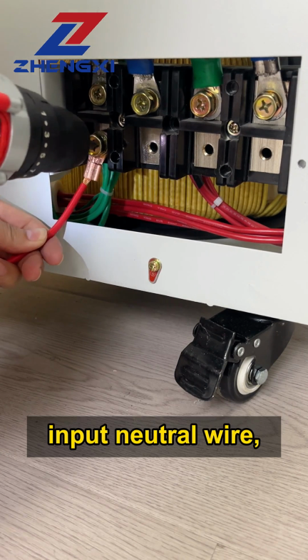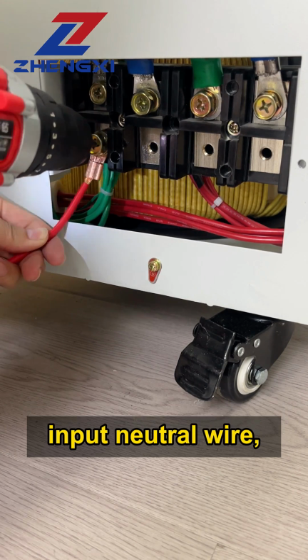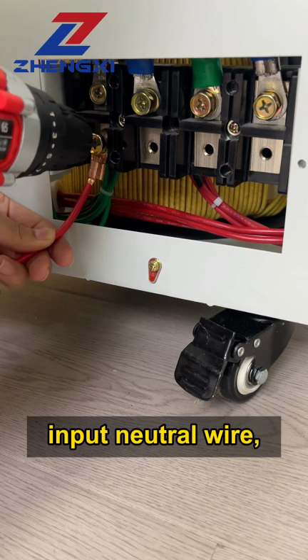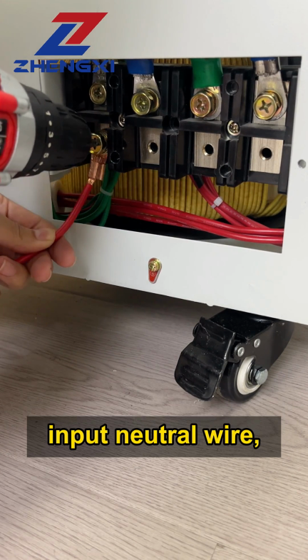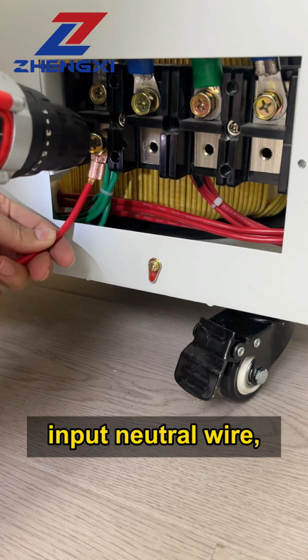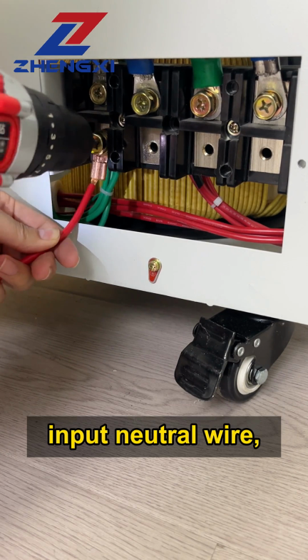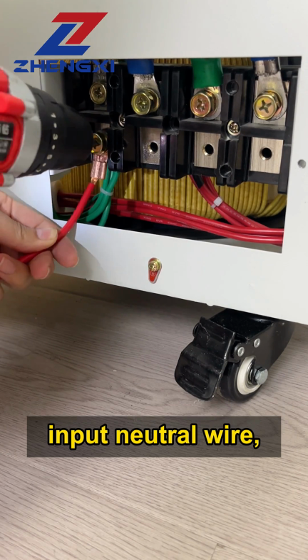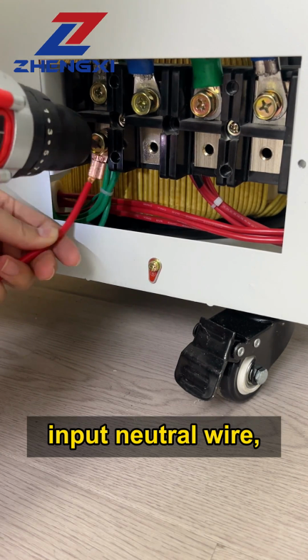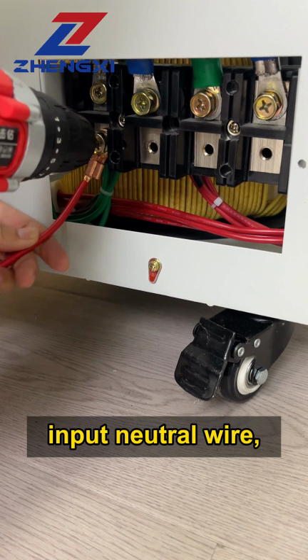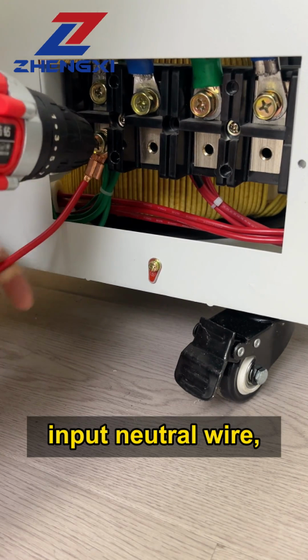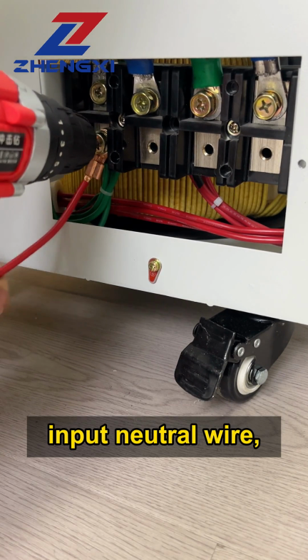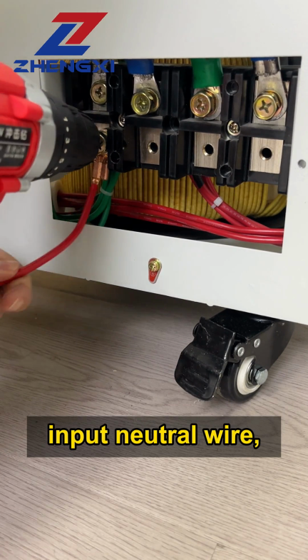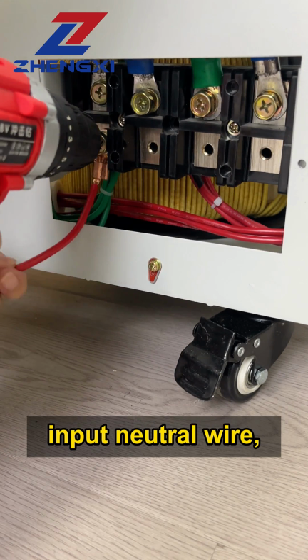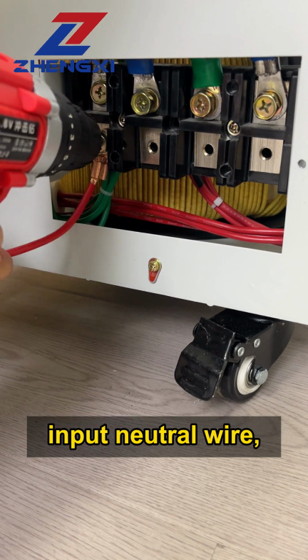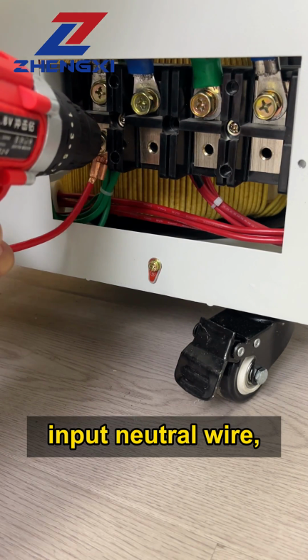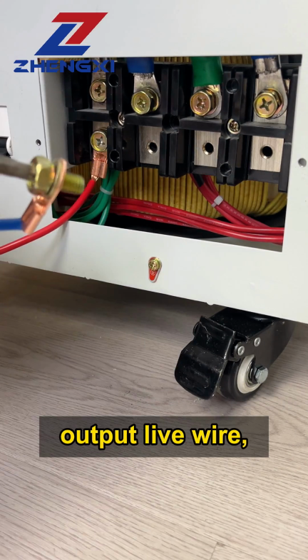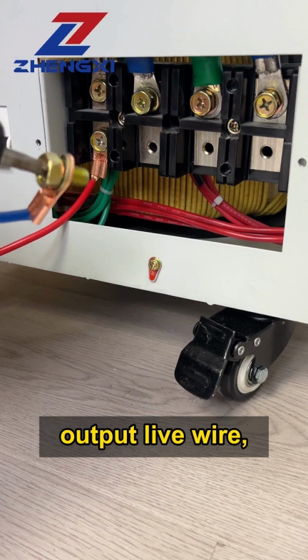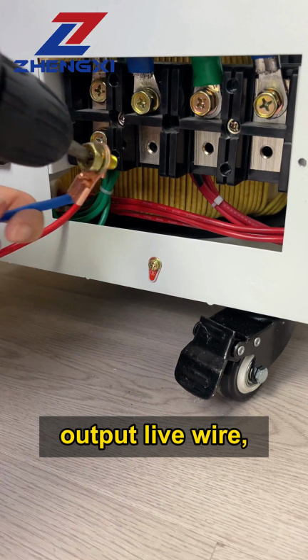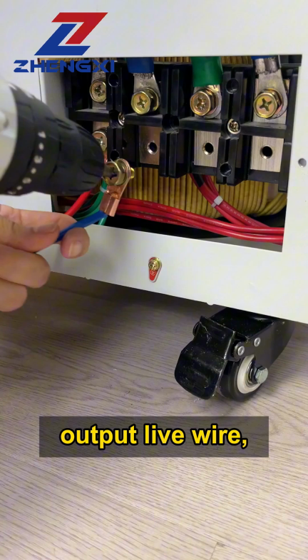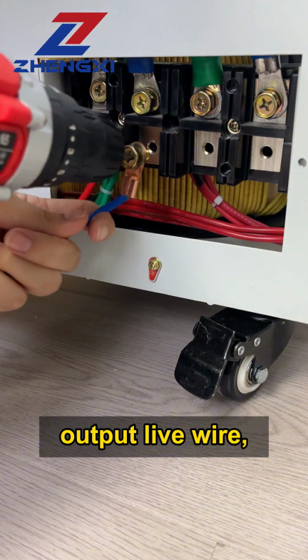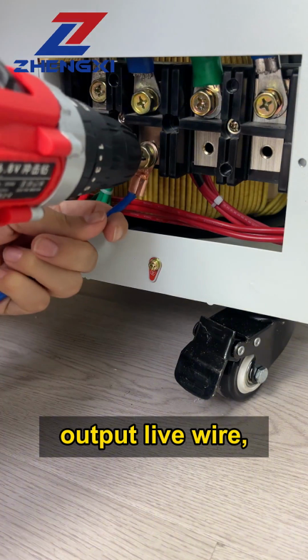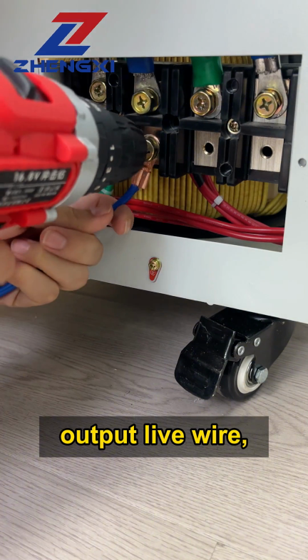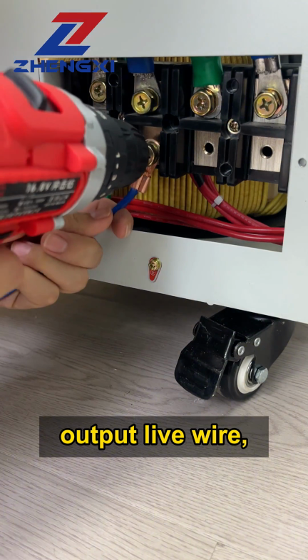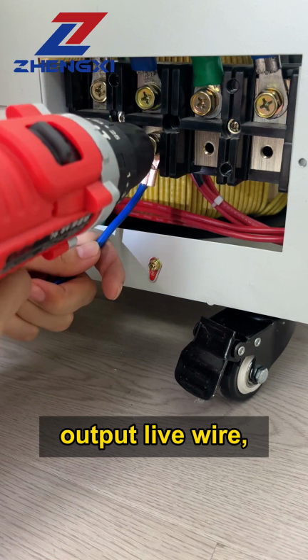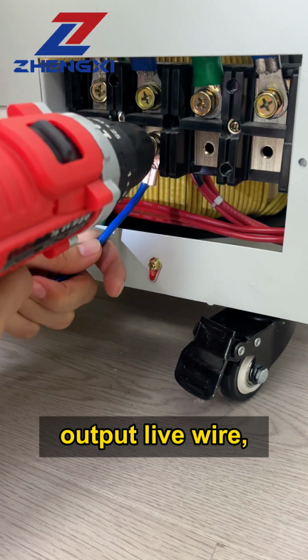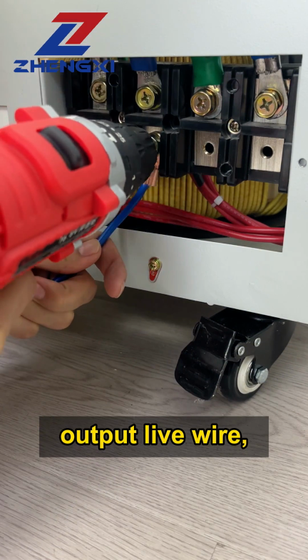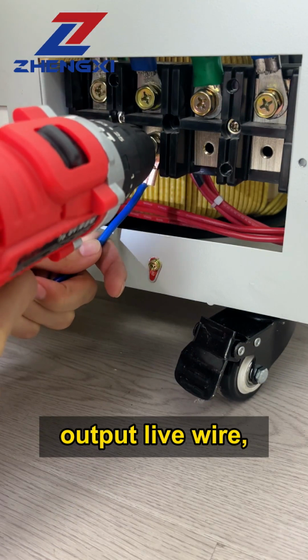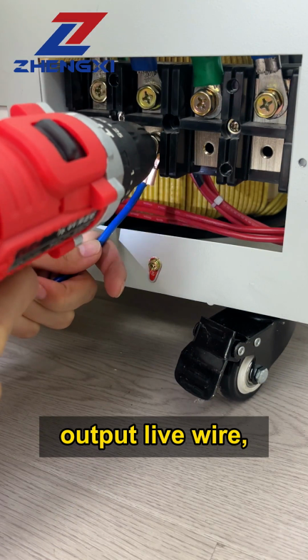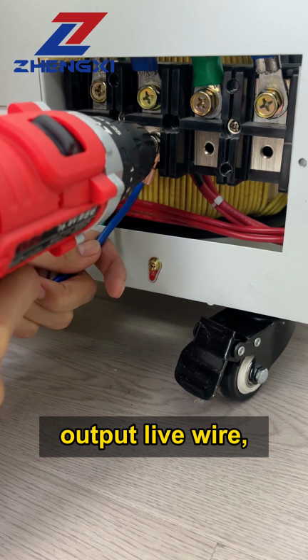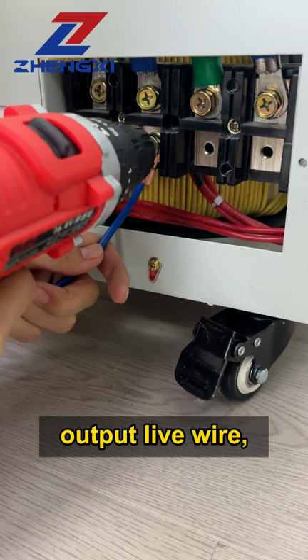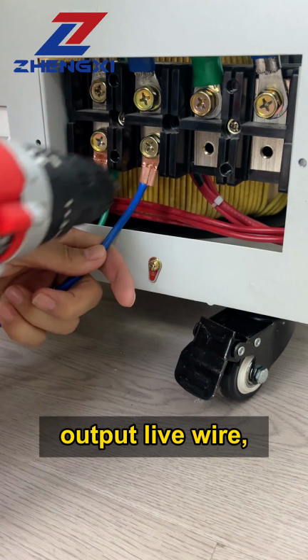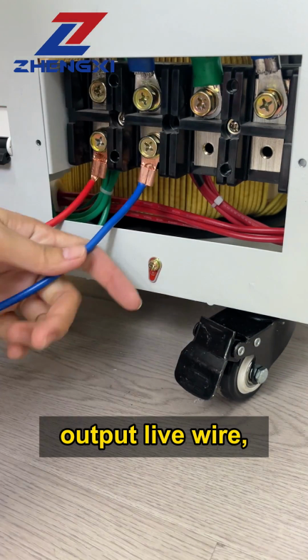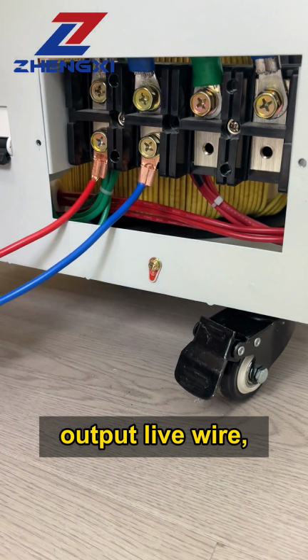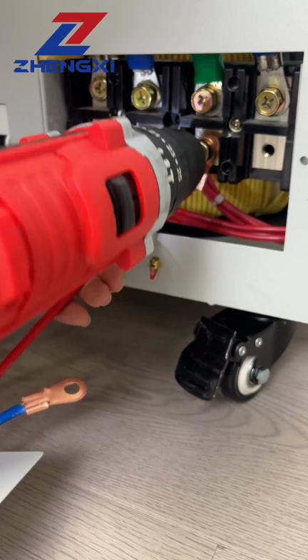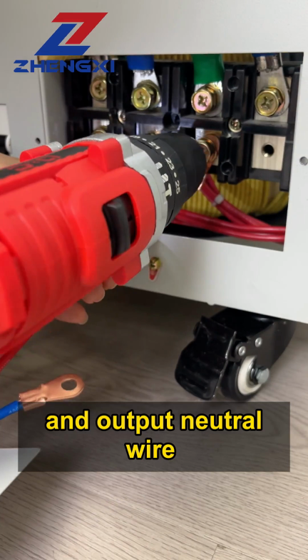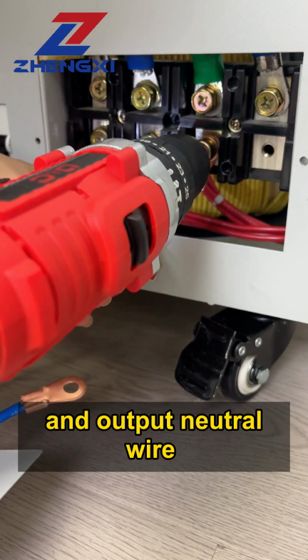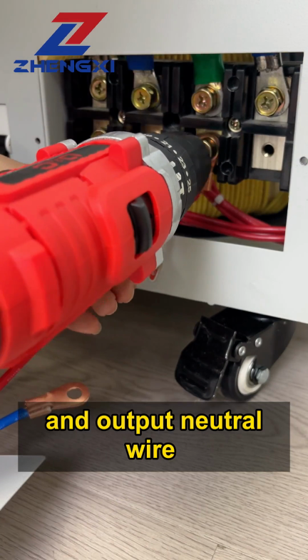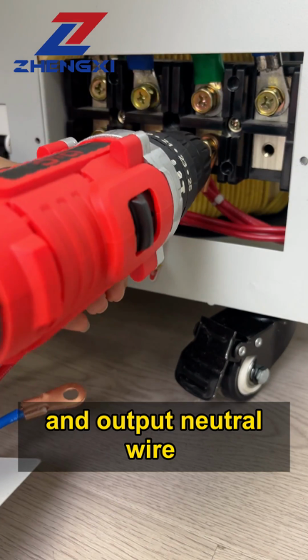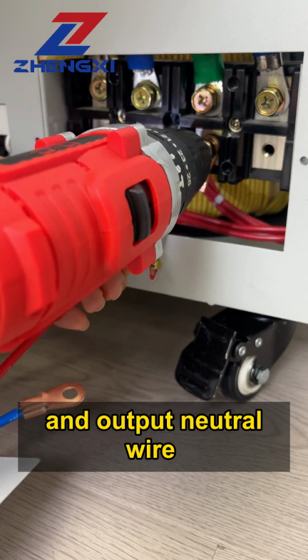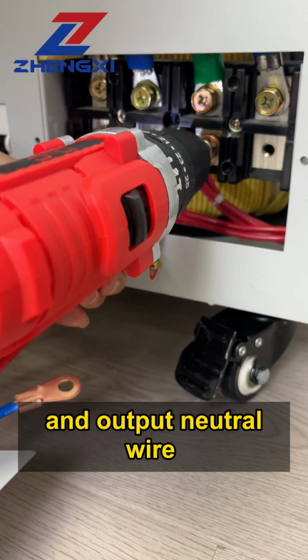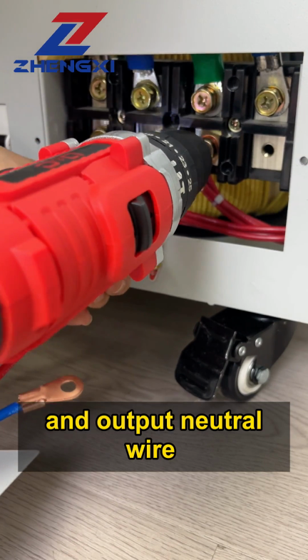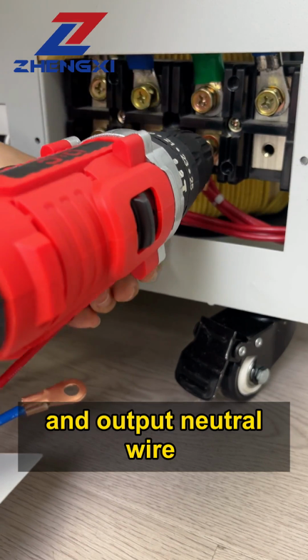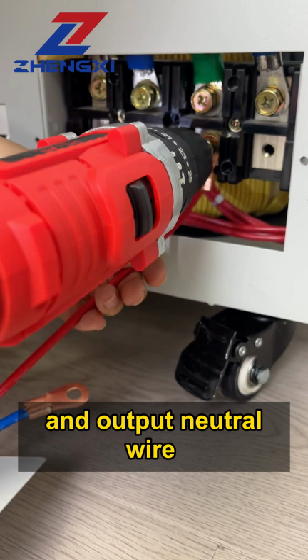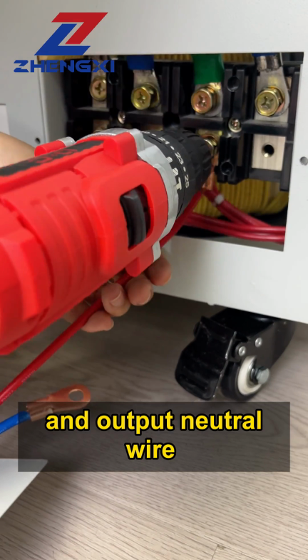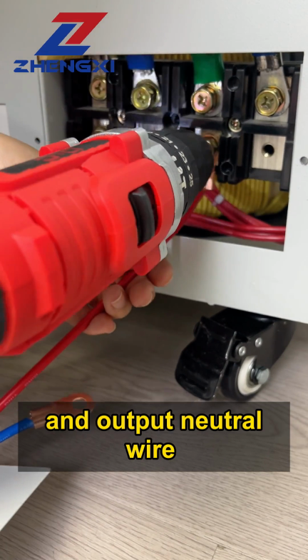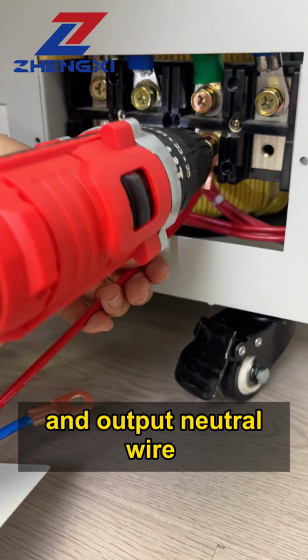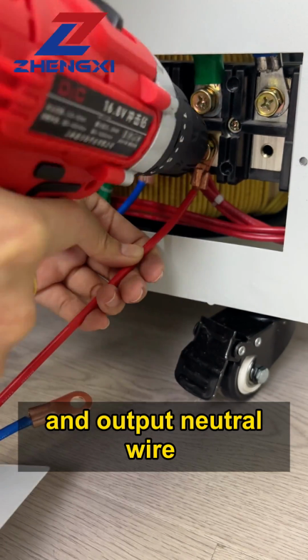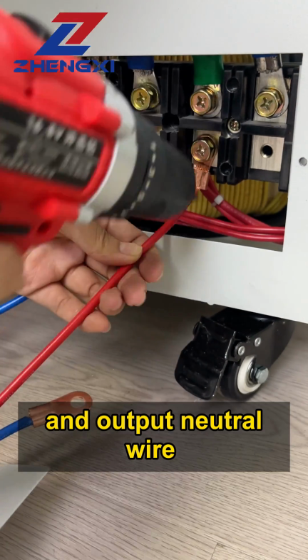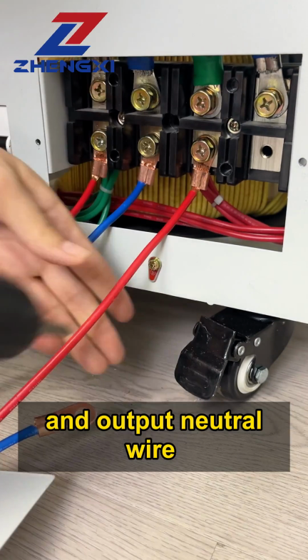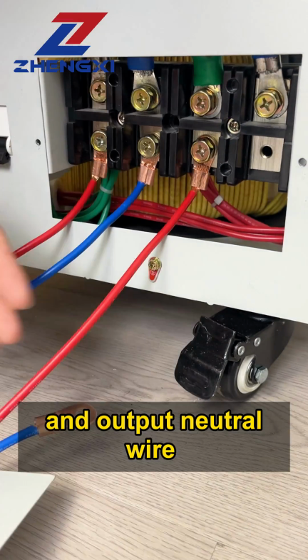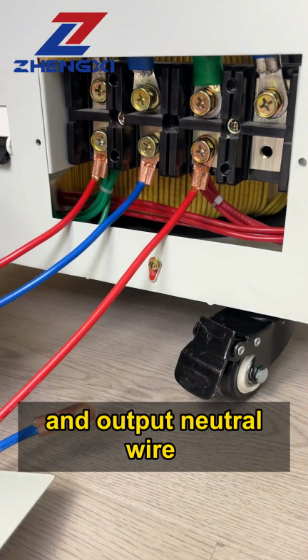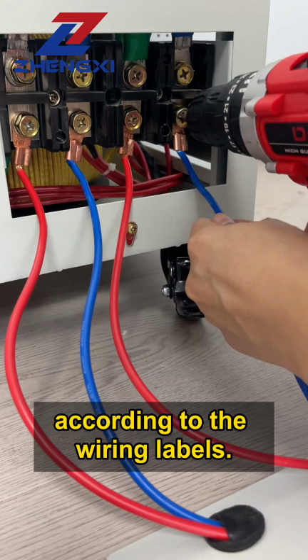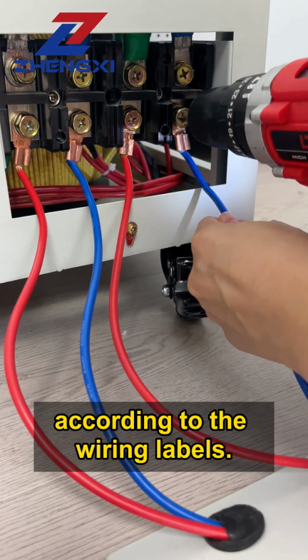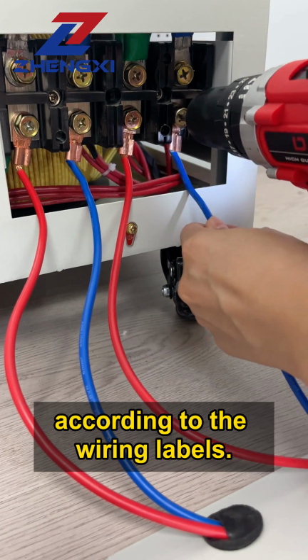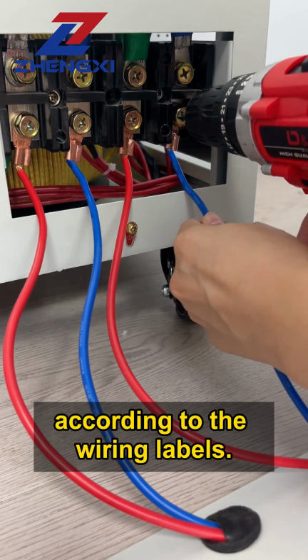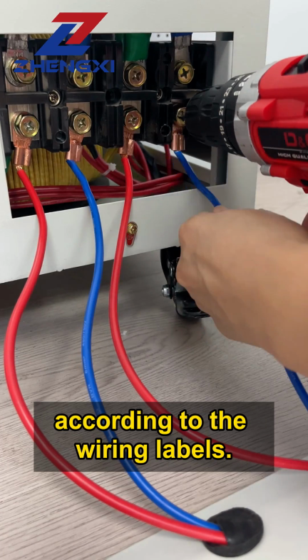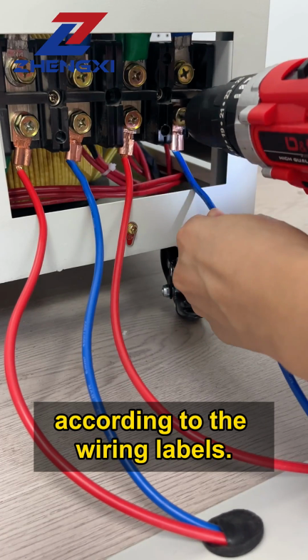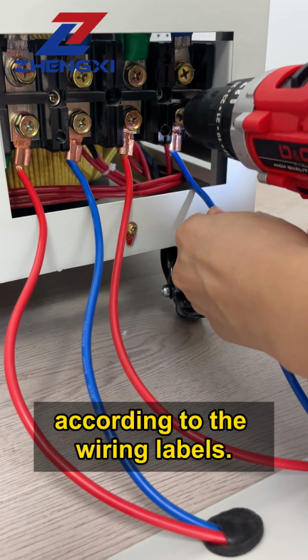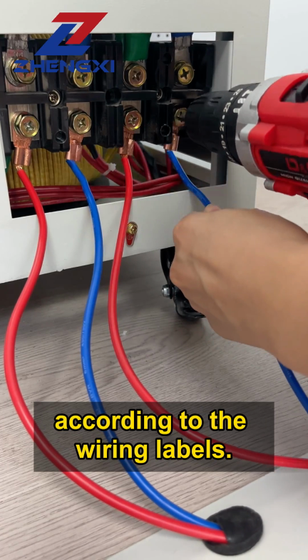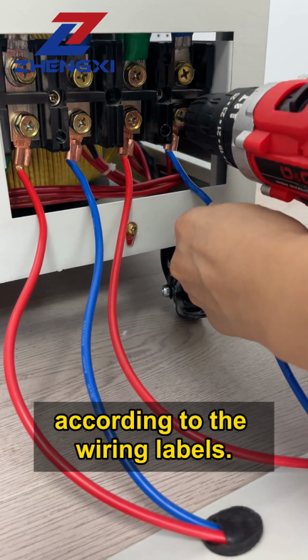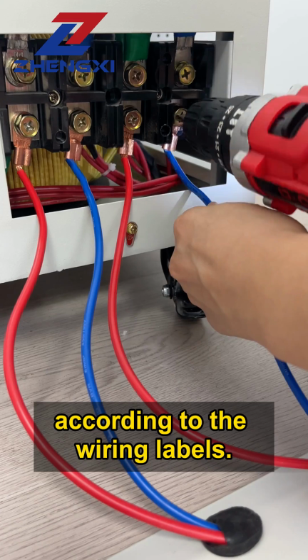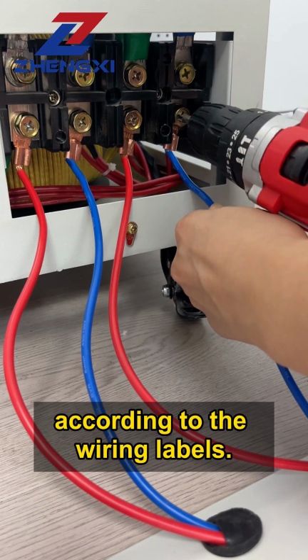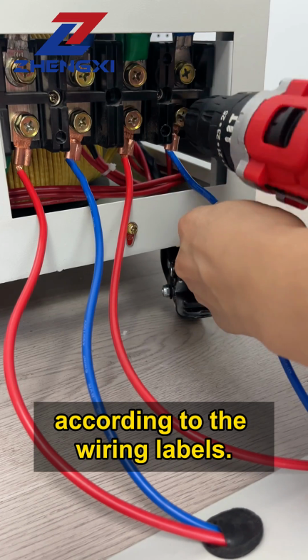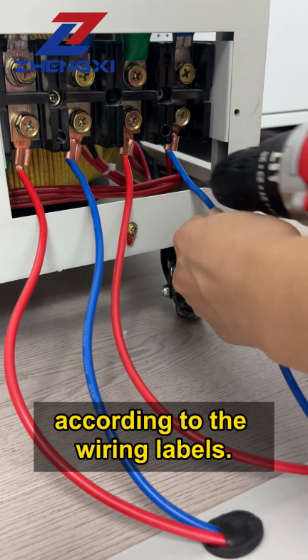input neutral wire, output live wire, and output neutral wire according to the wiring labels.